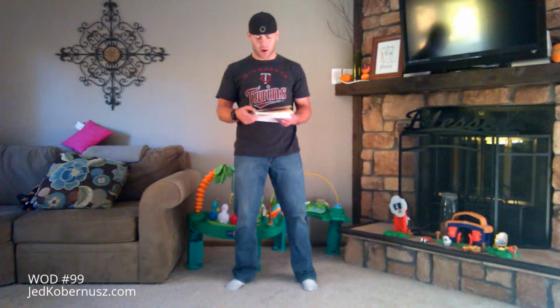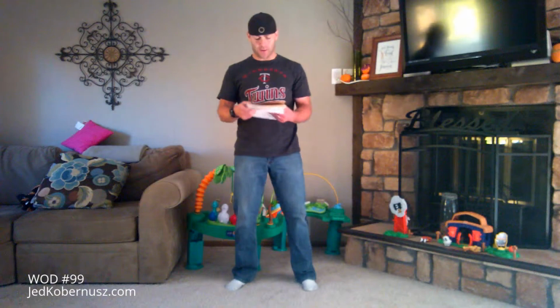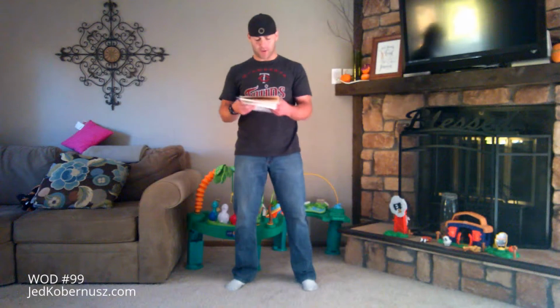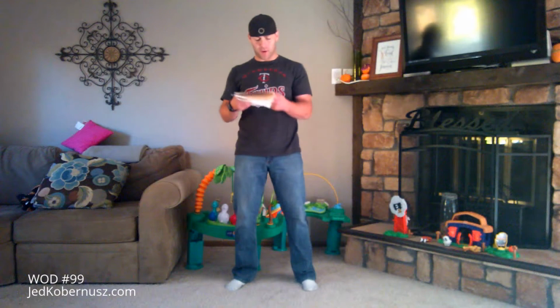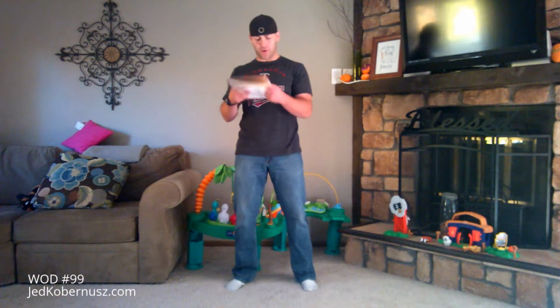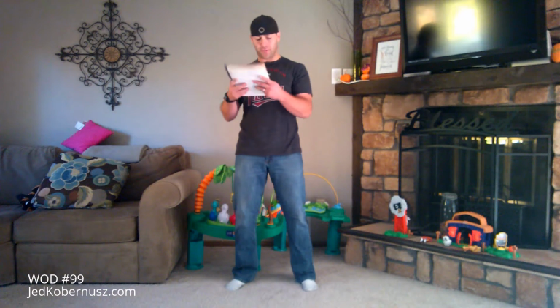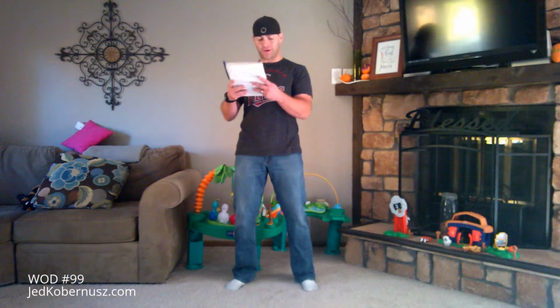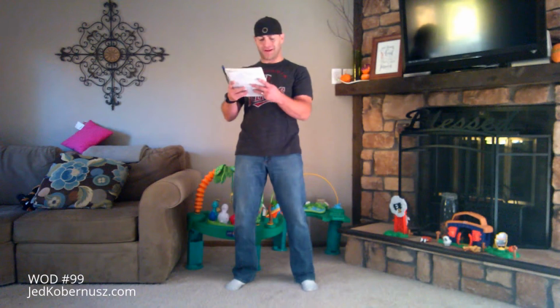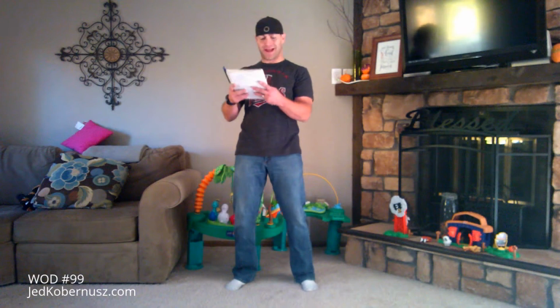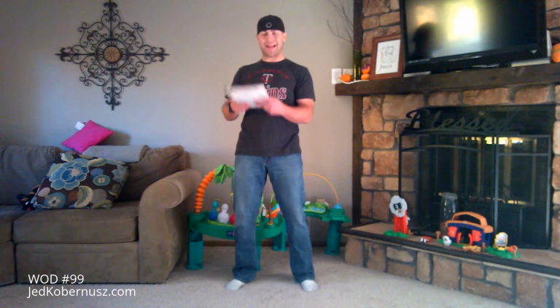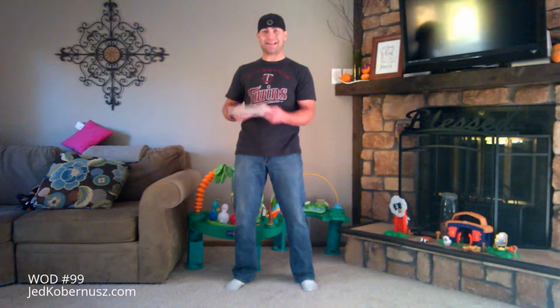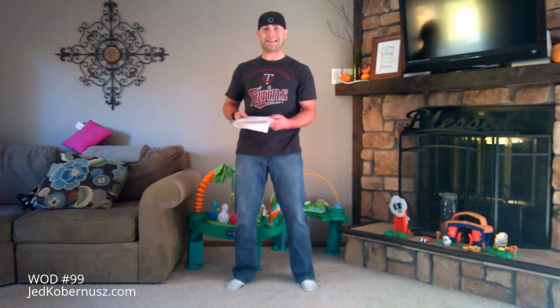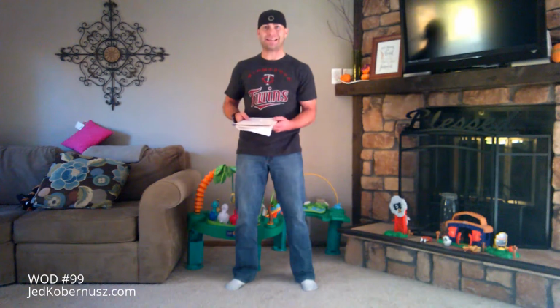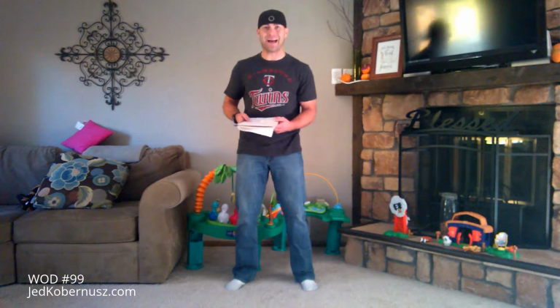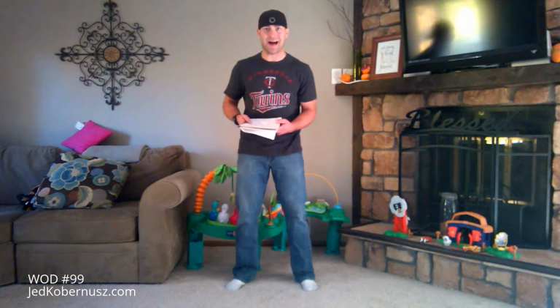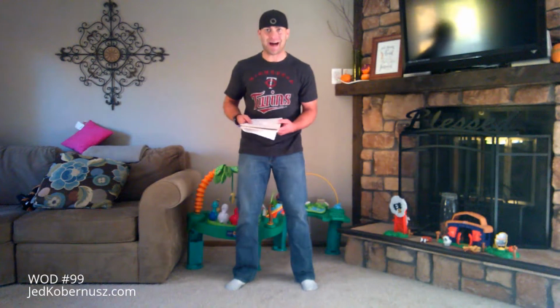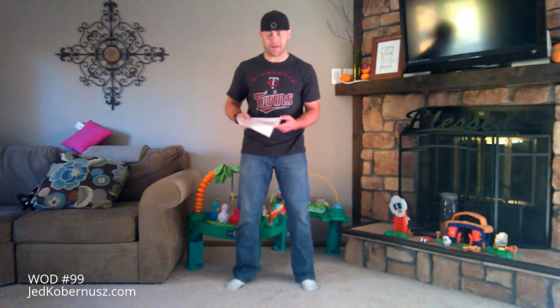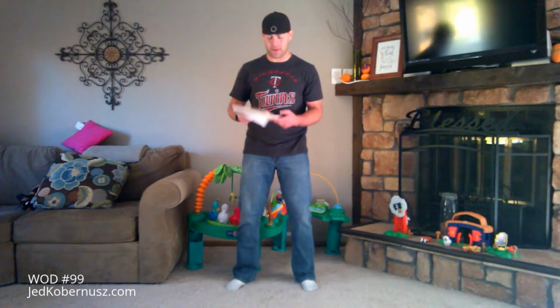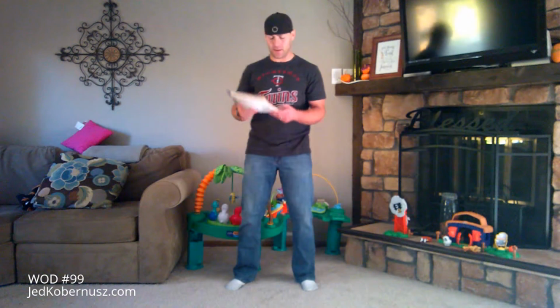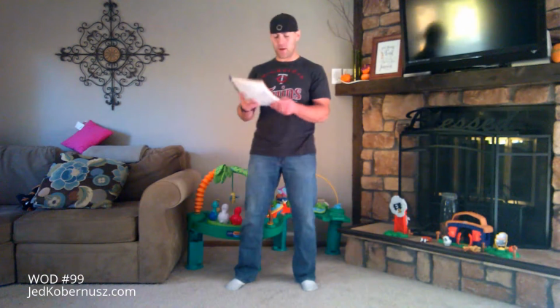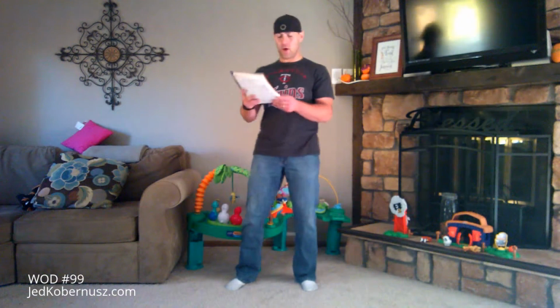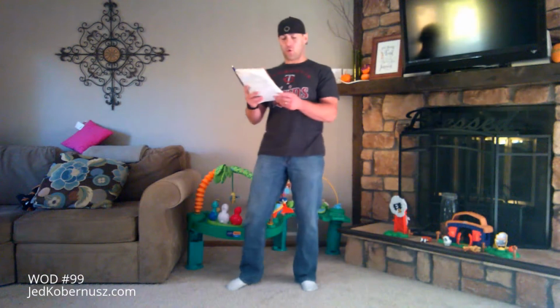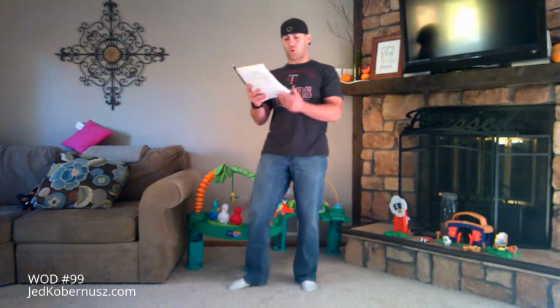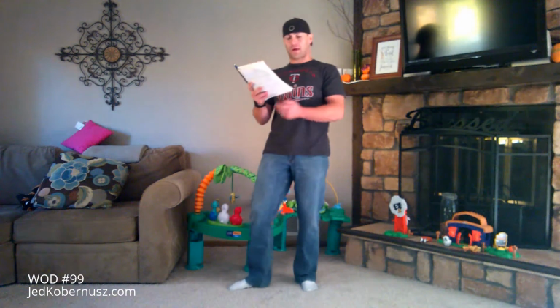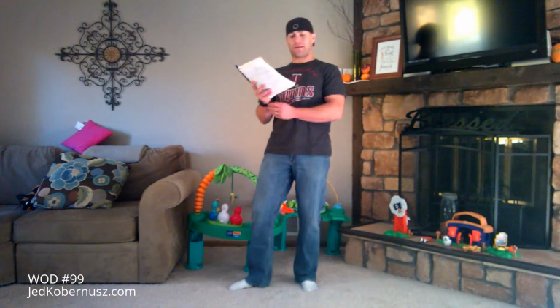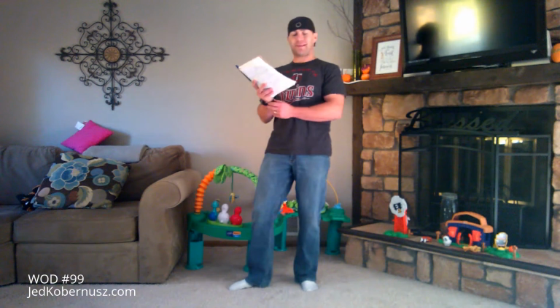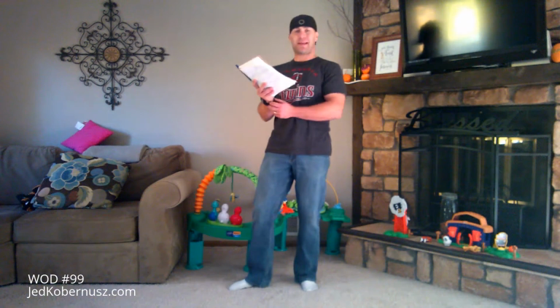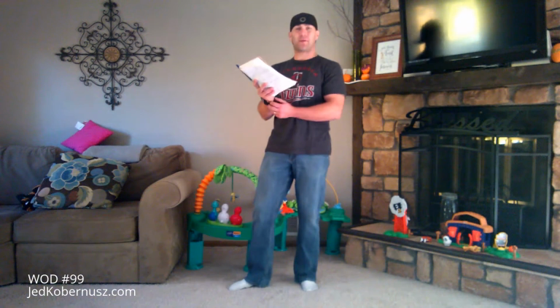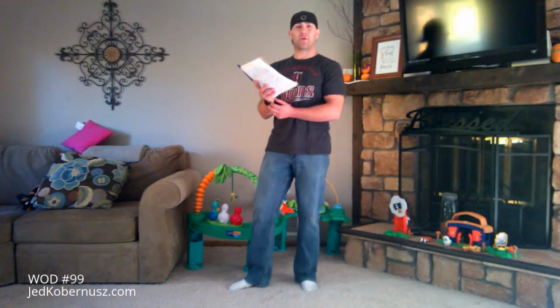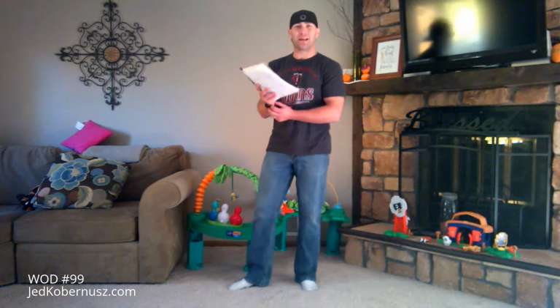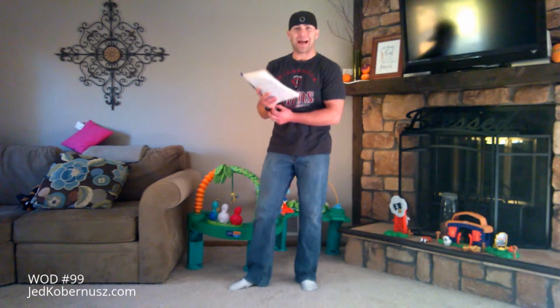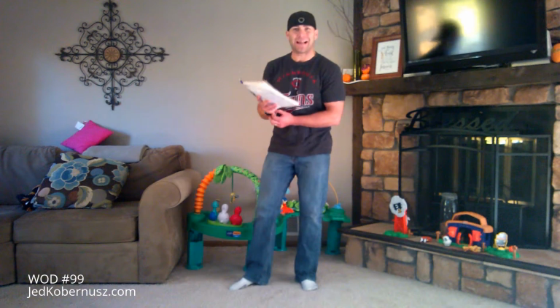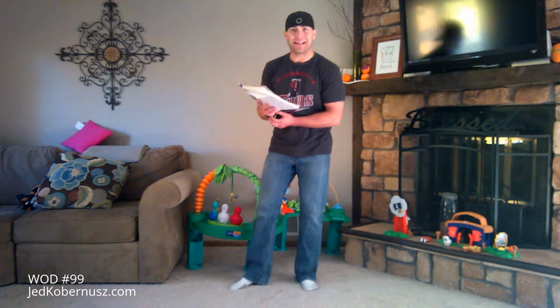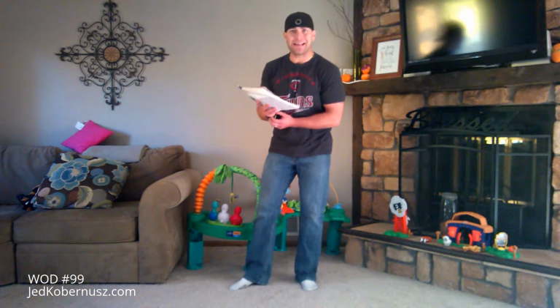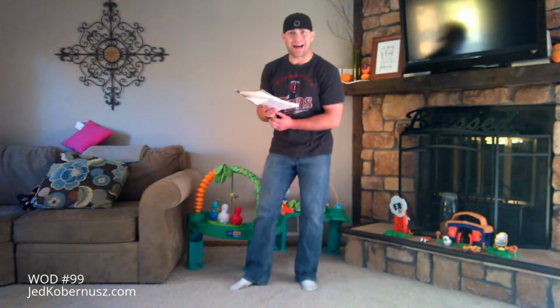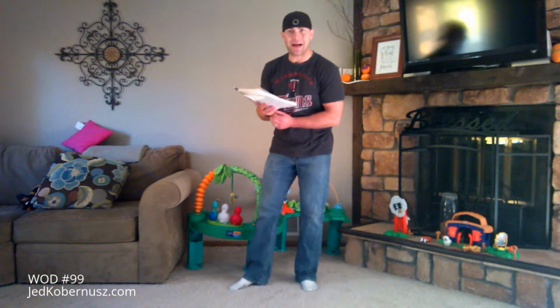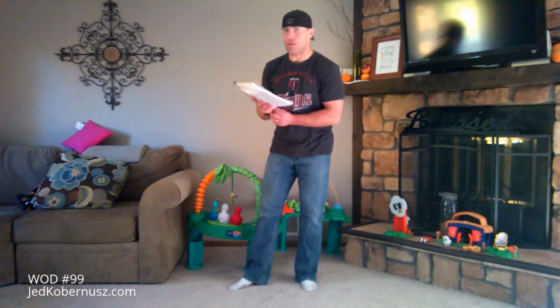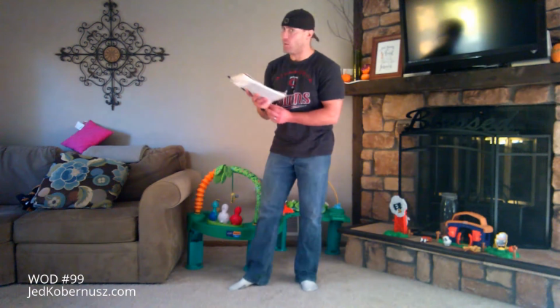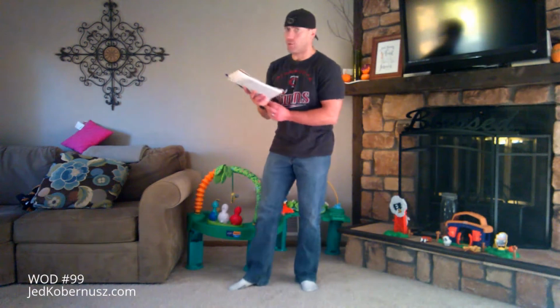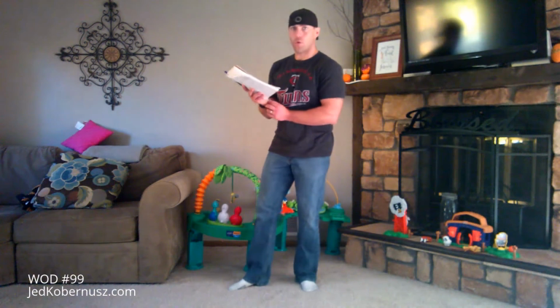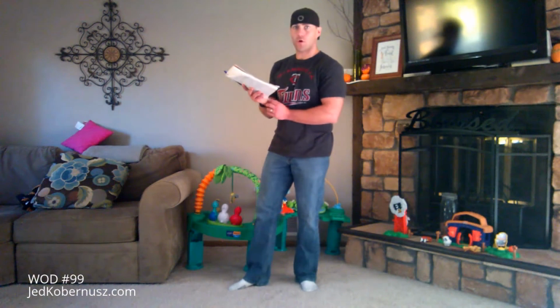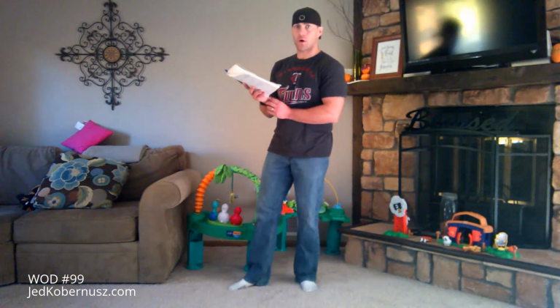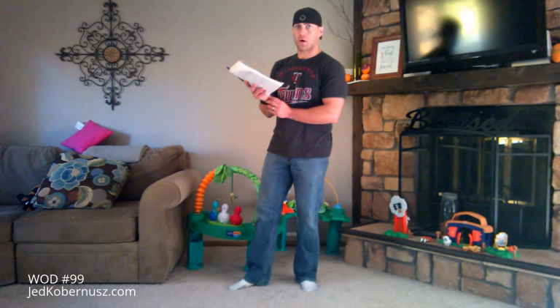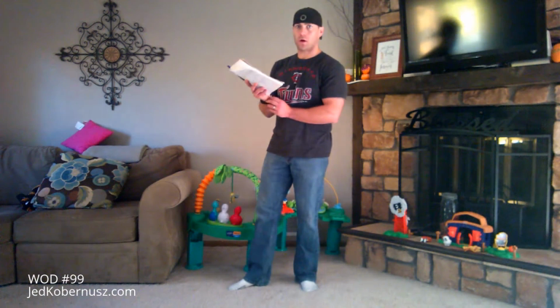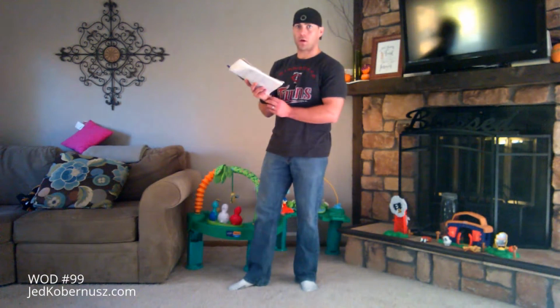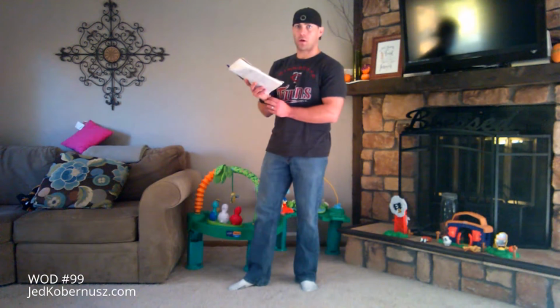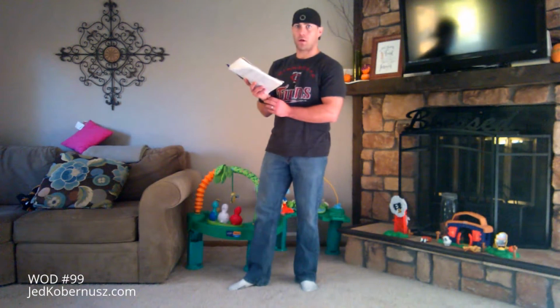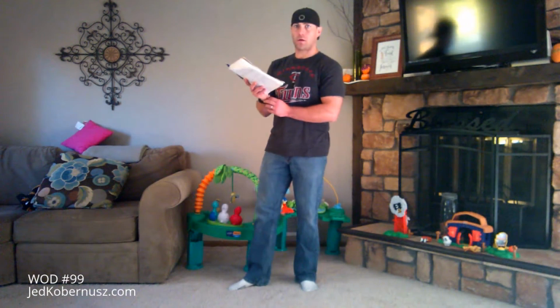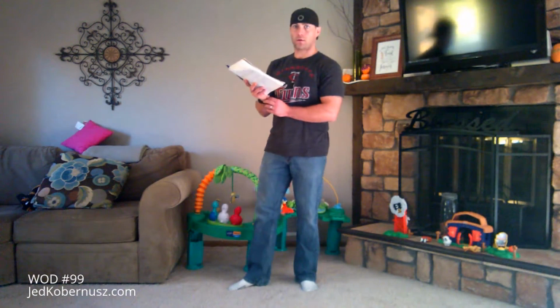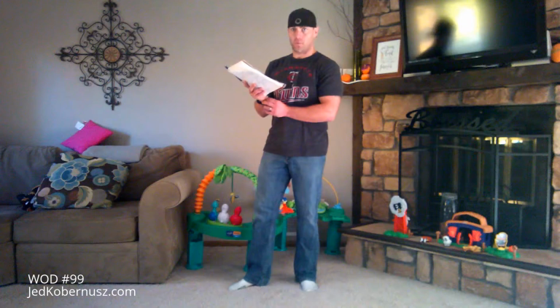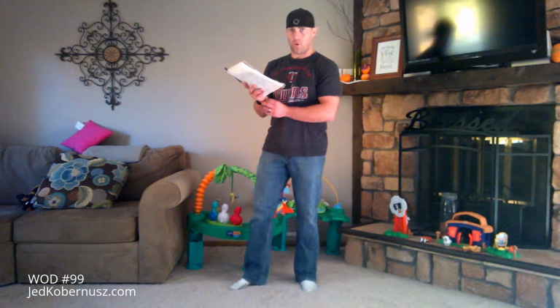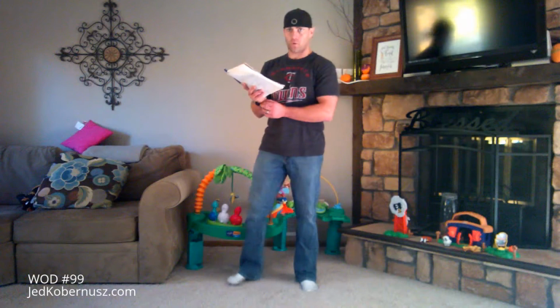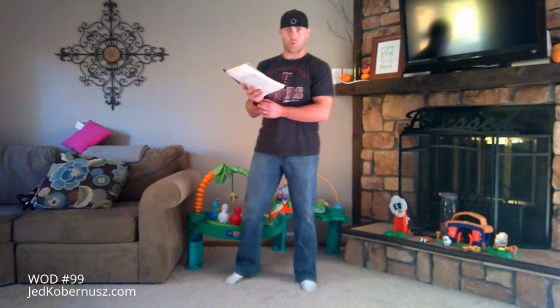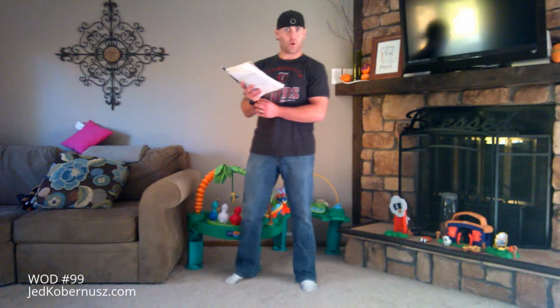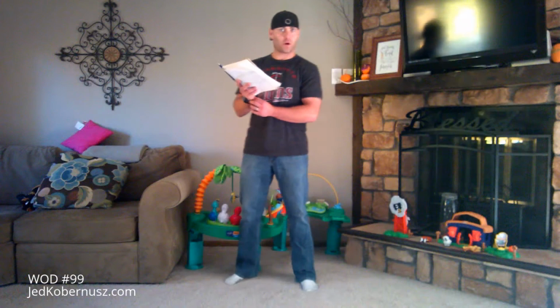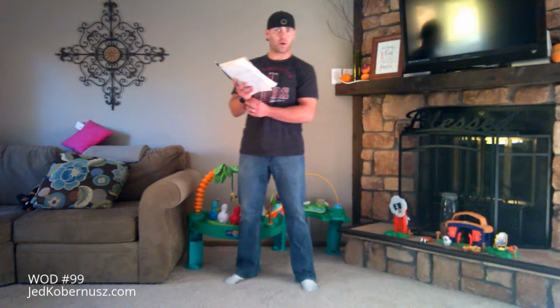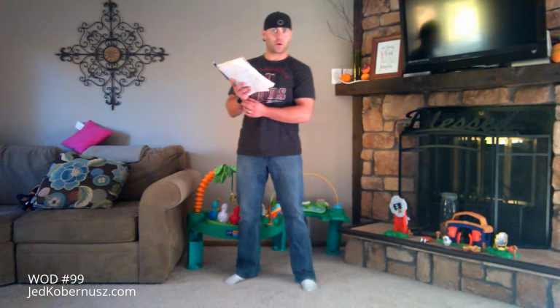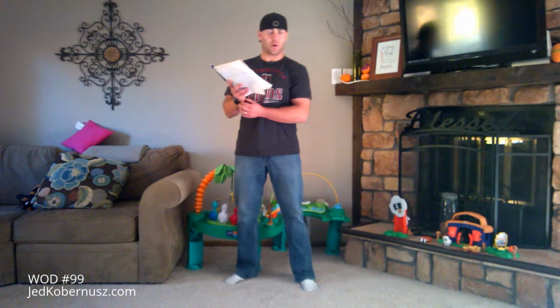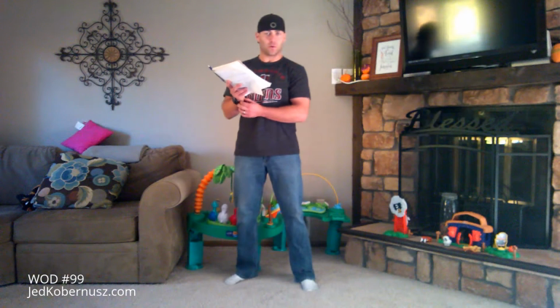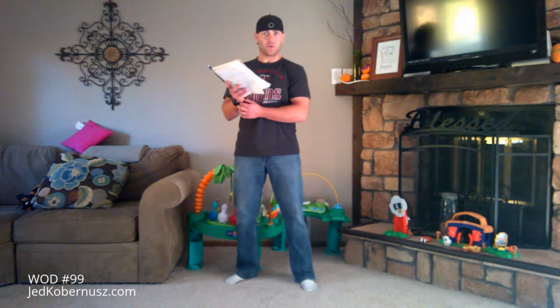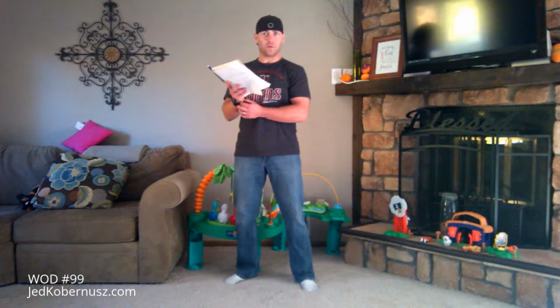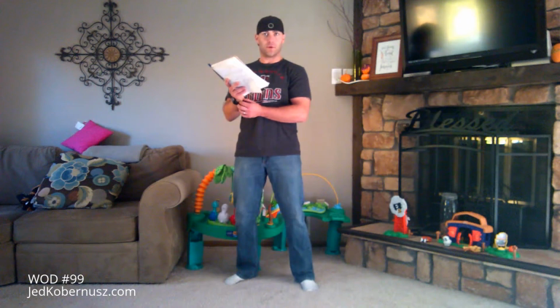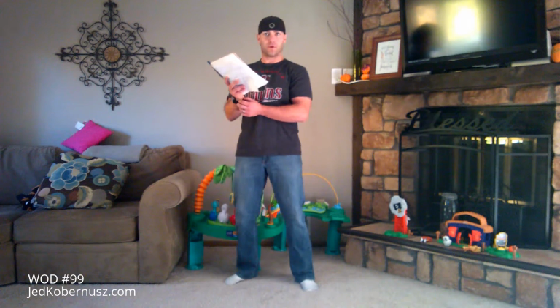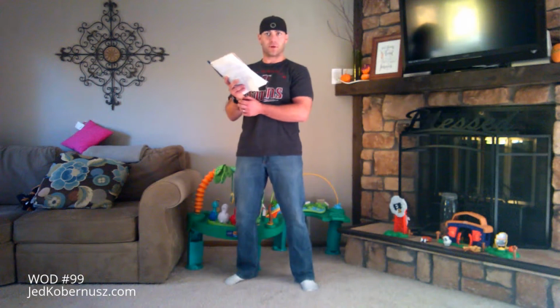Alright, here we go — number 99. Workout of the day, number 99. One more after this. Tomorrow's 100 — holy moly.